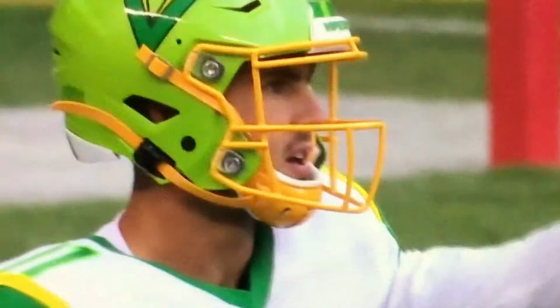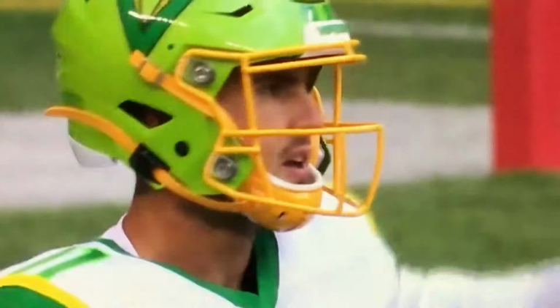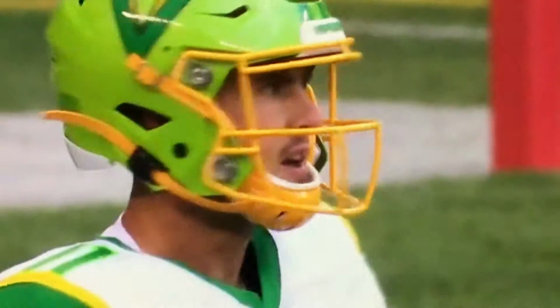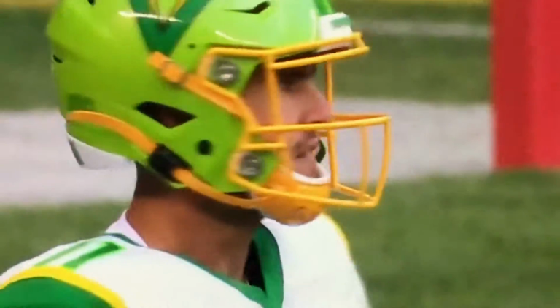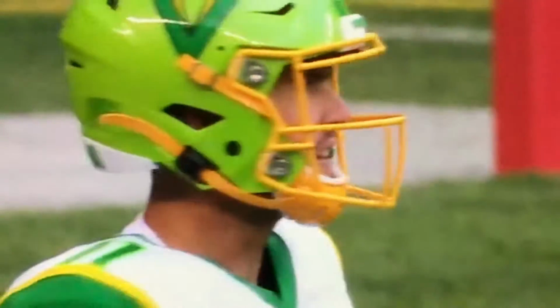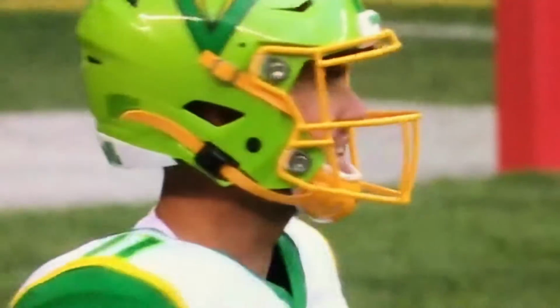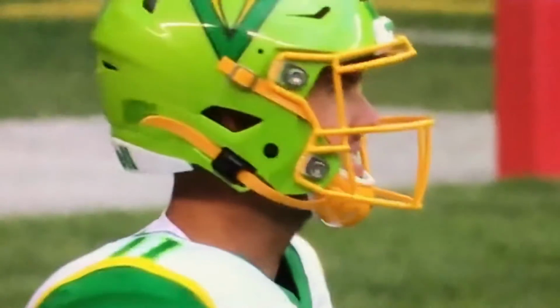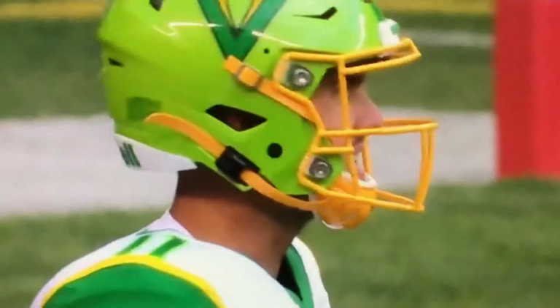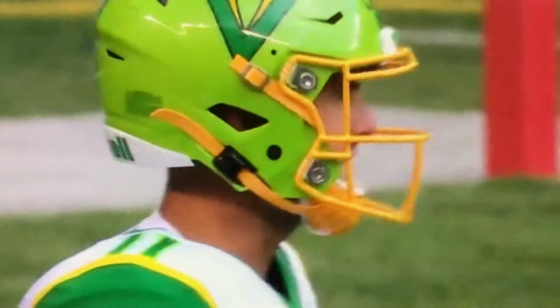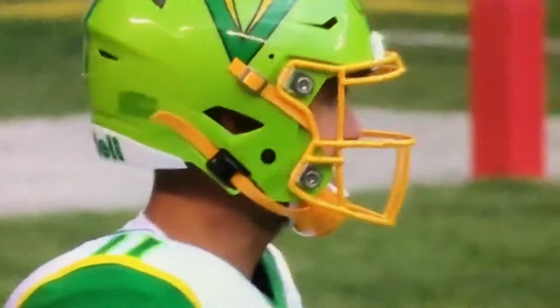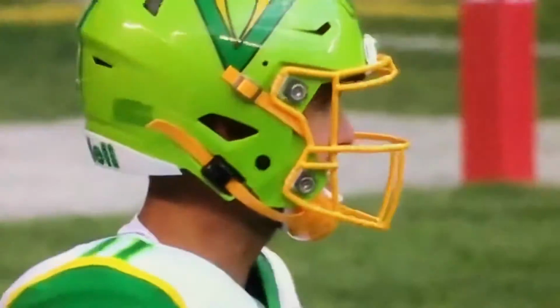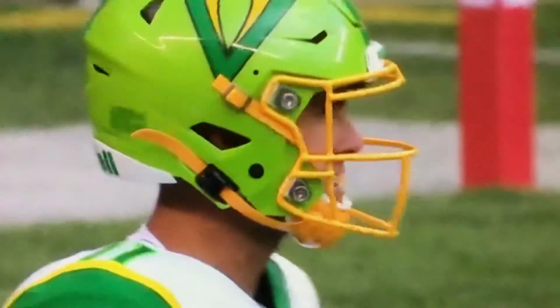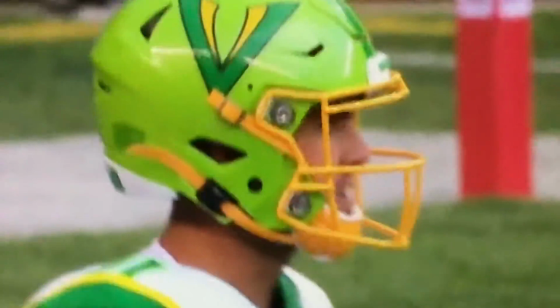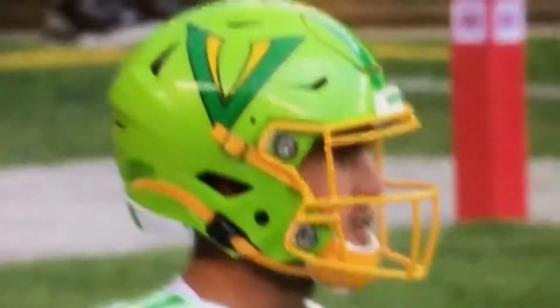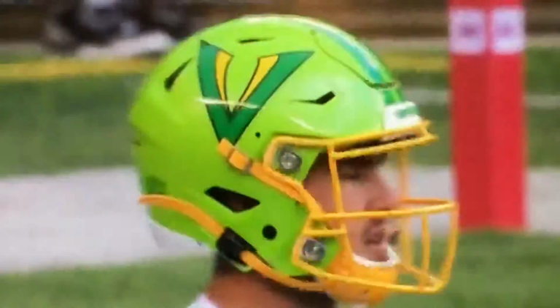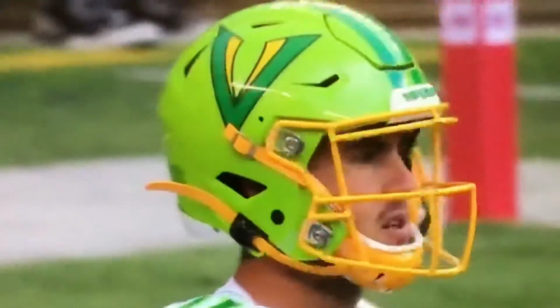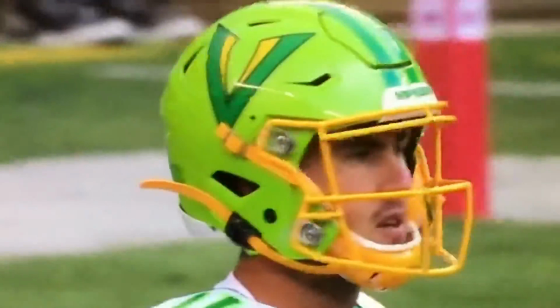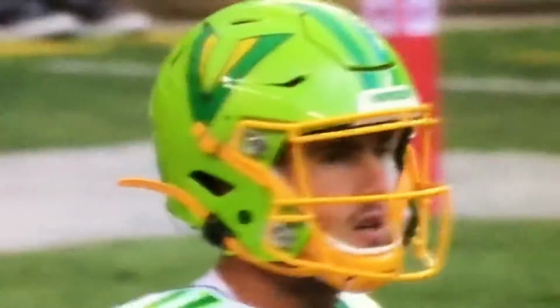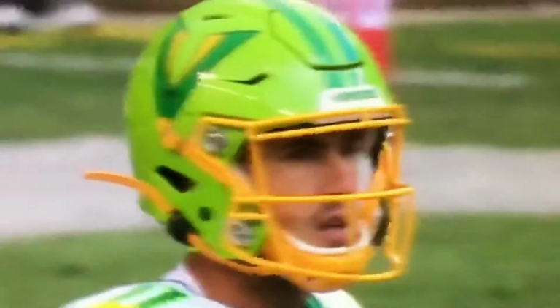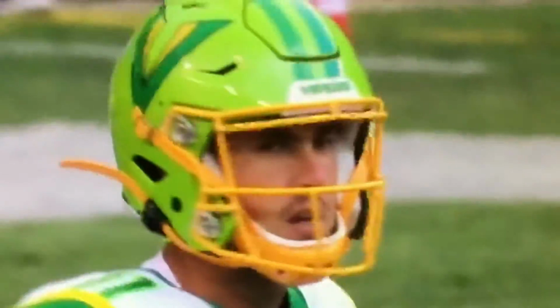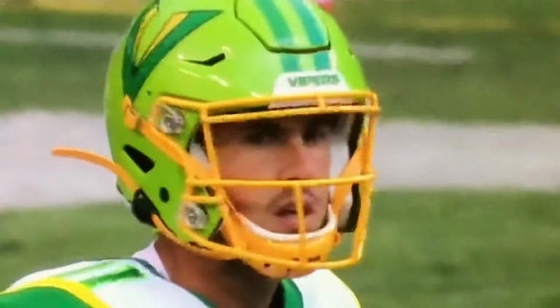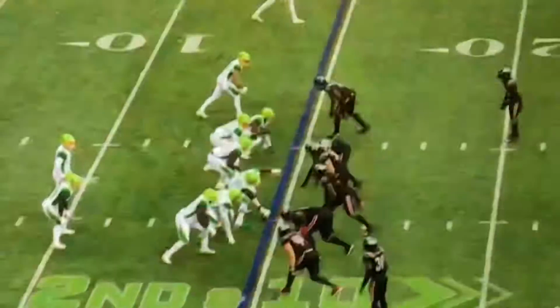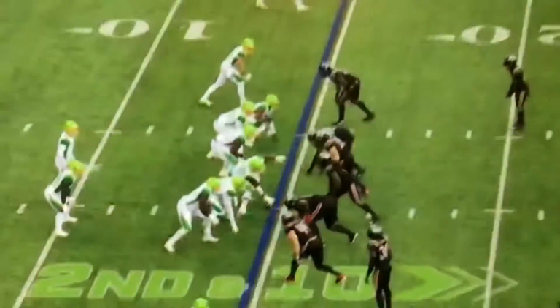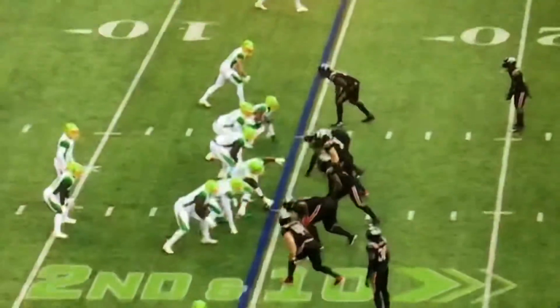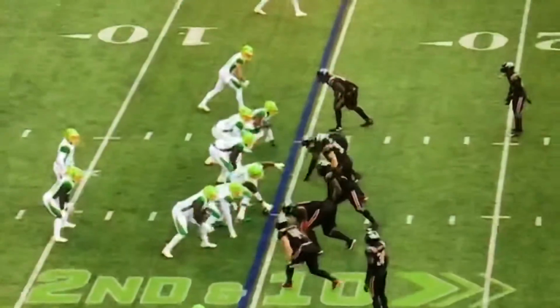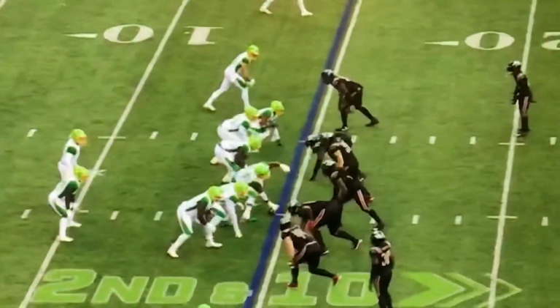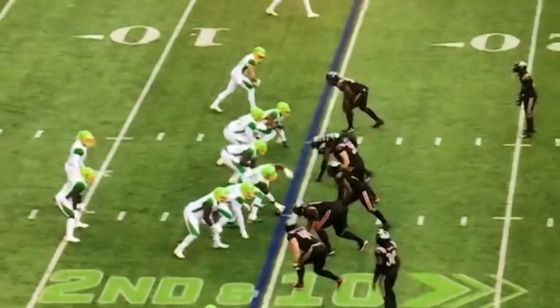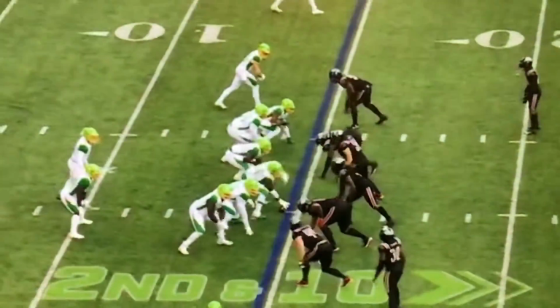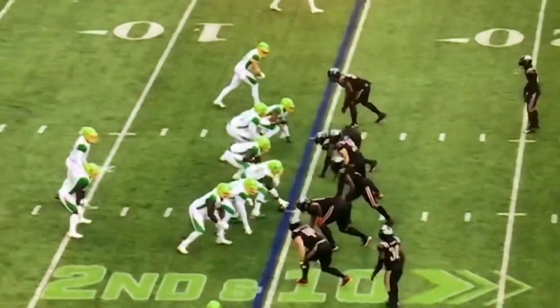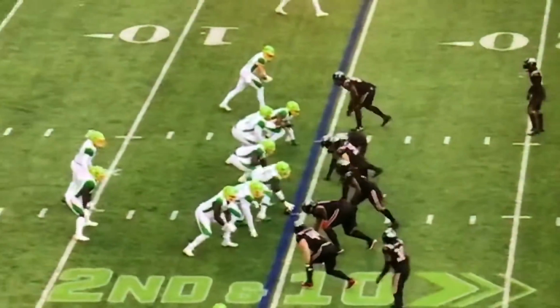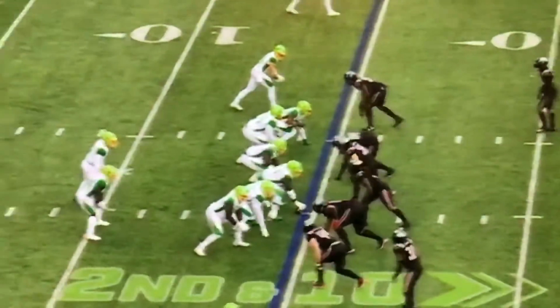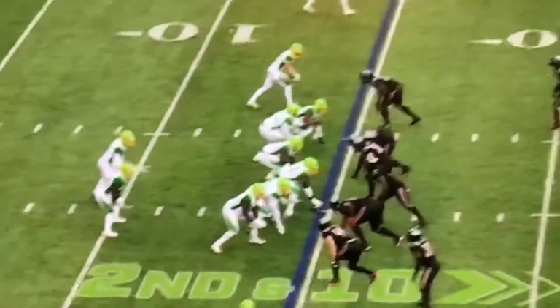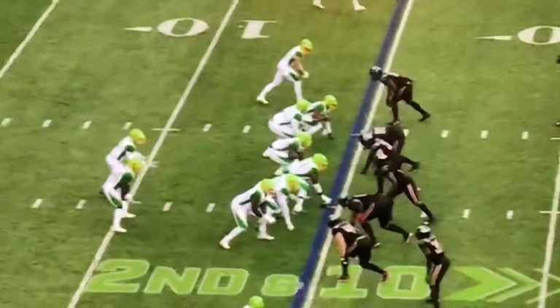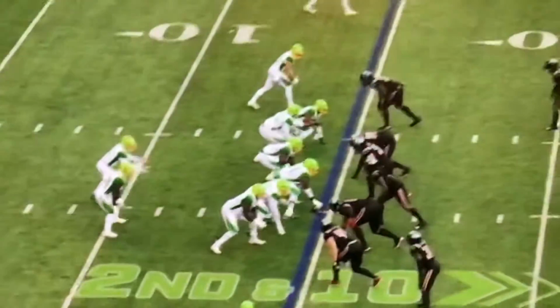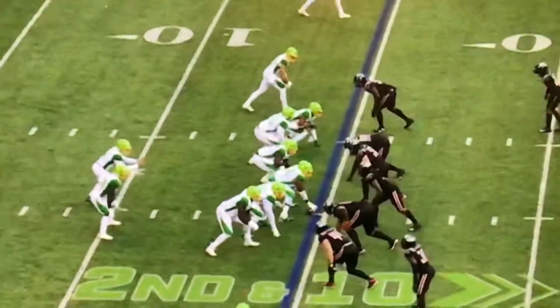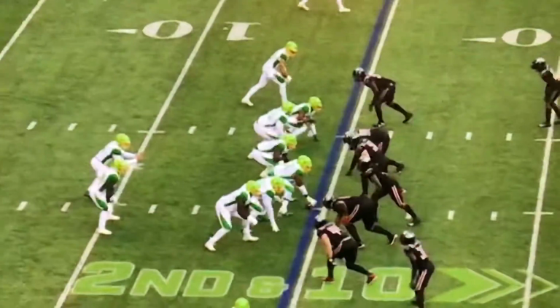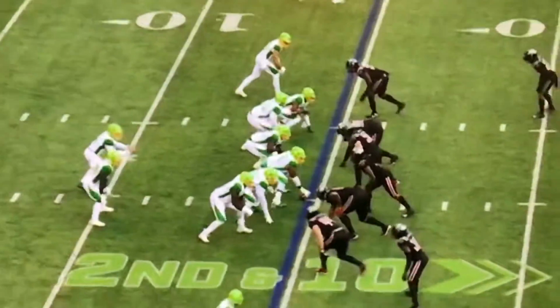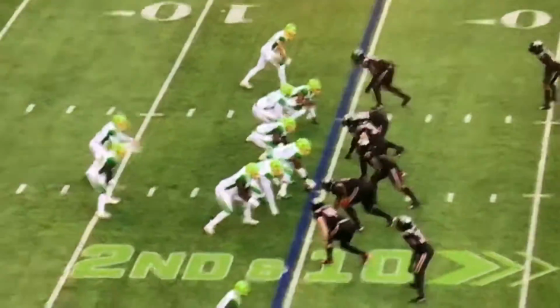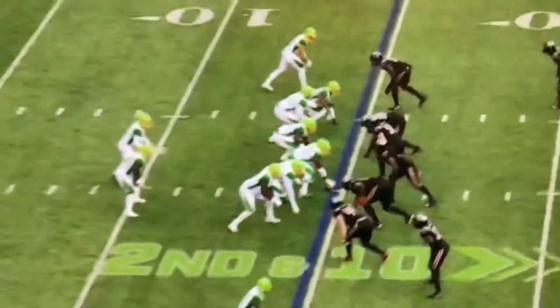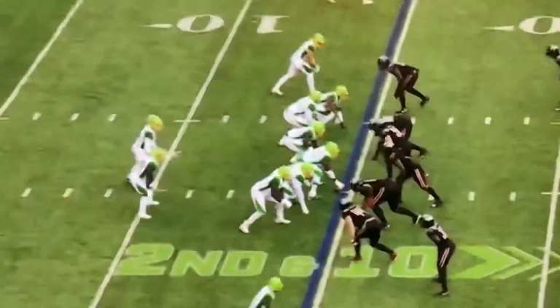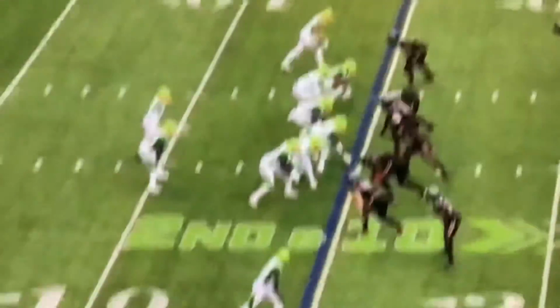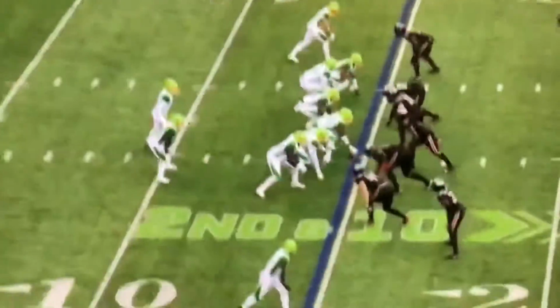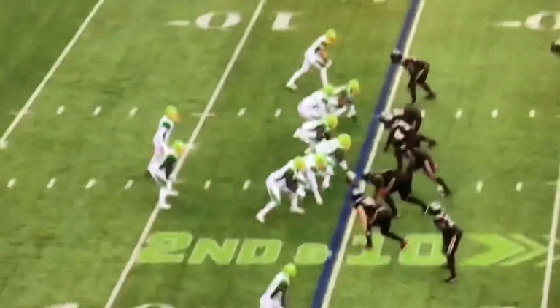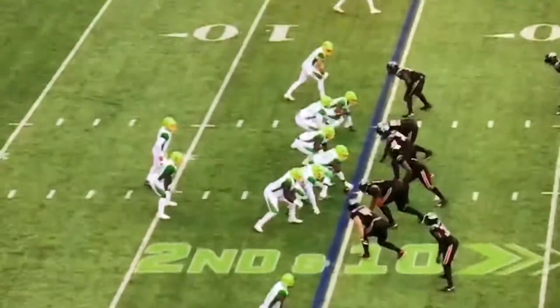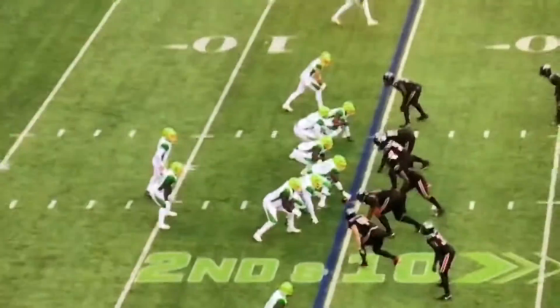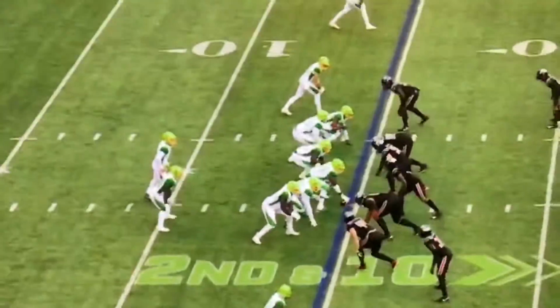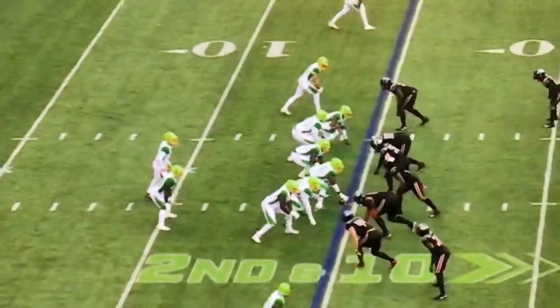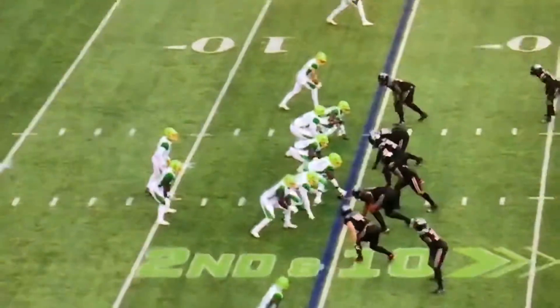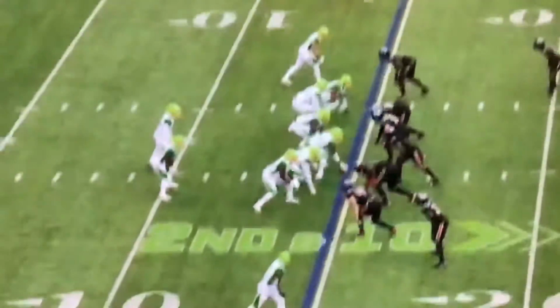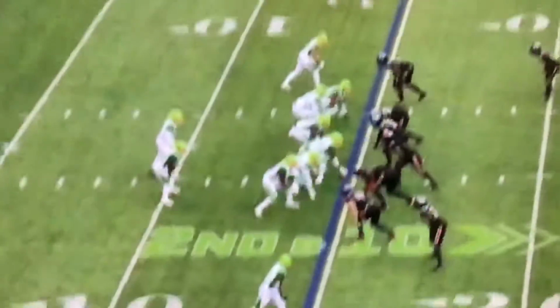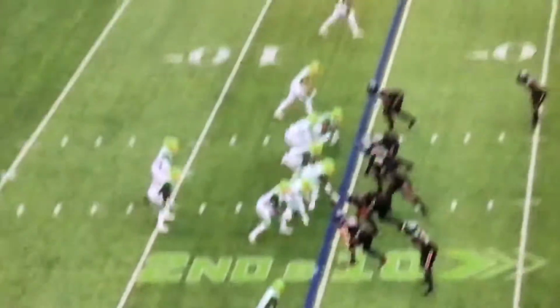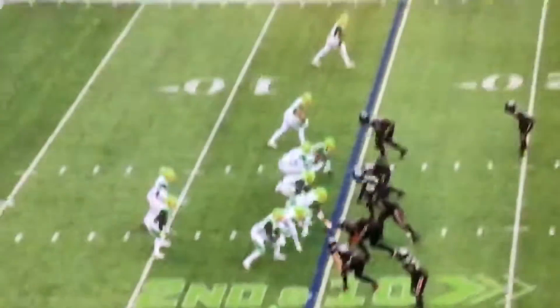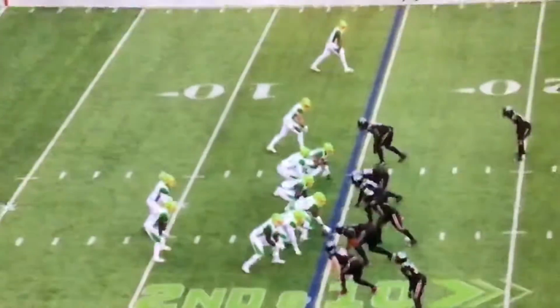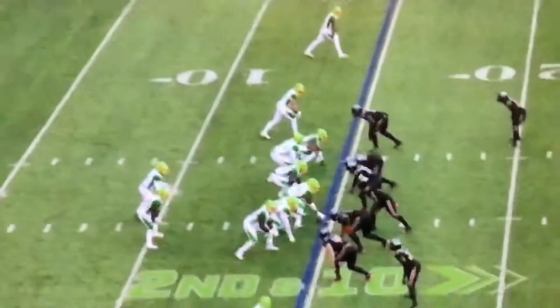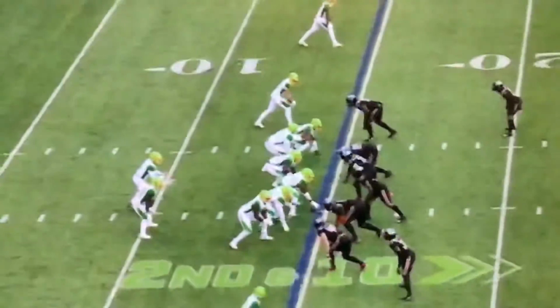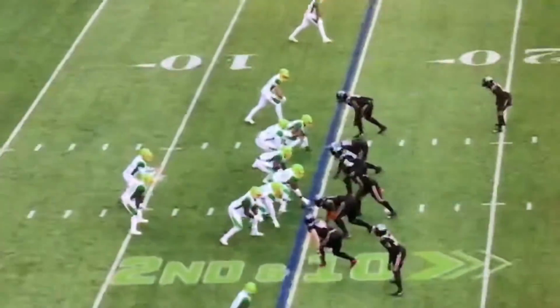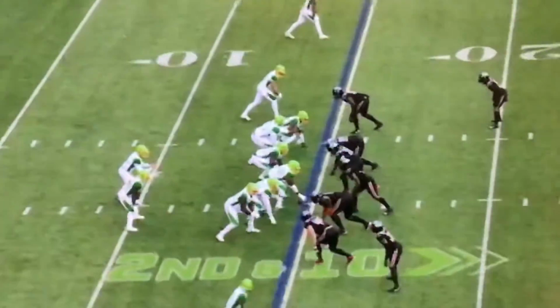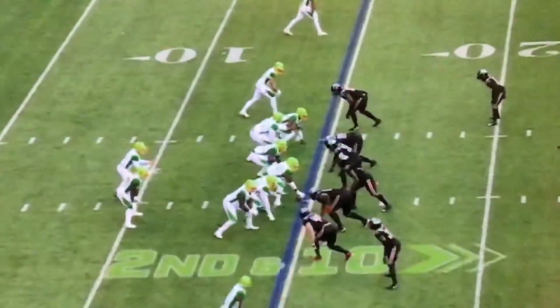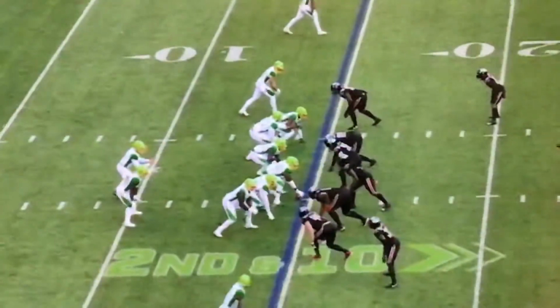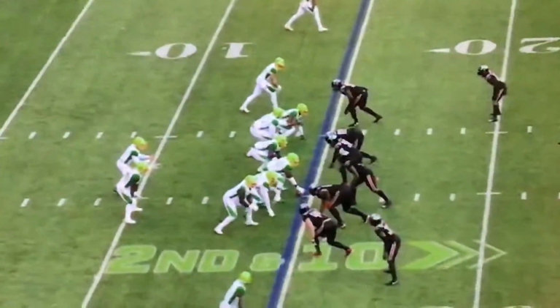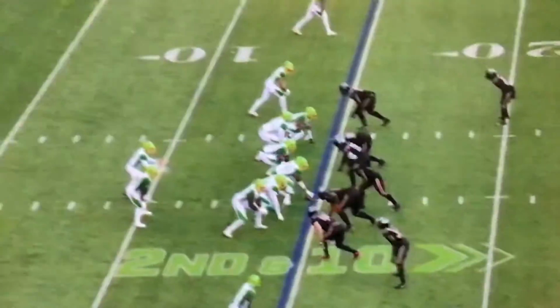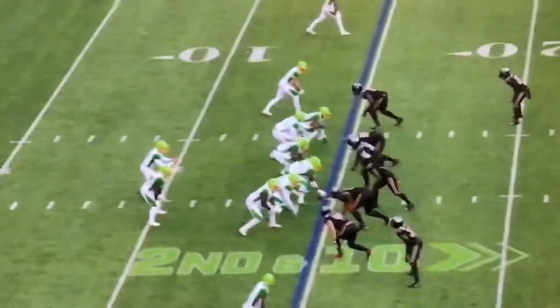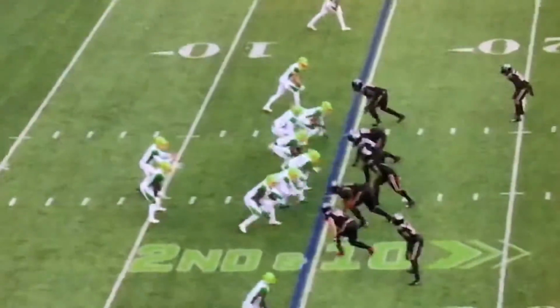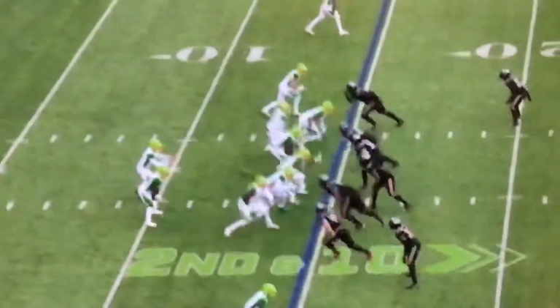That's telling the offensive line their pass protection responsibilities, so most likely they're going to be sliding to the left, identifying the linemen to the left.